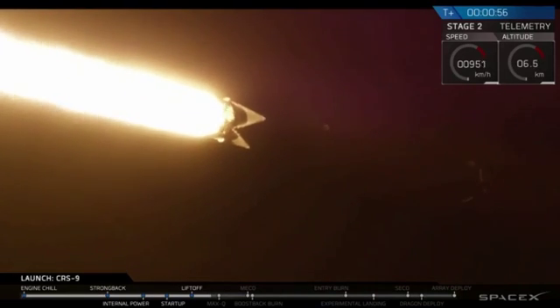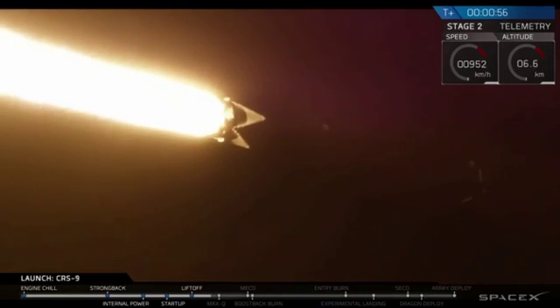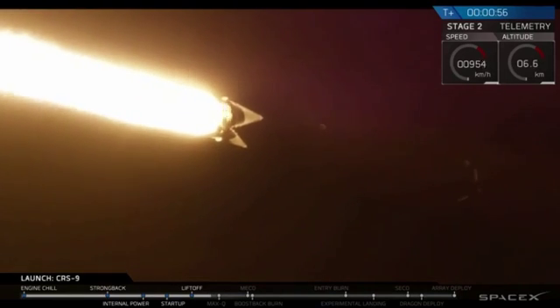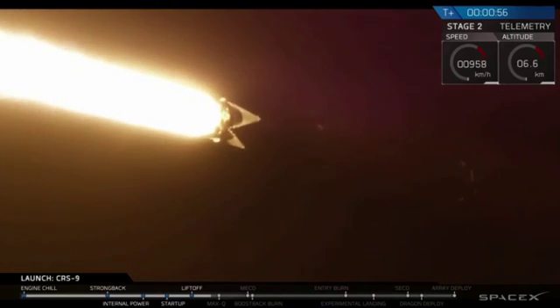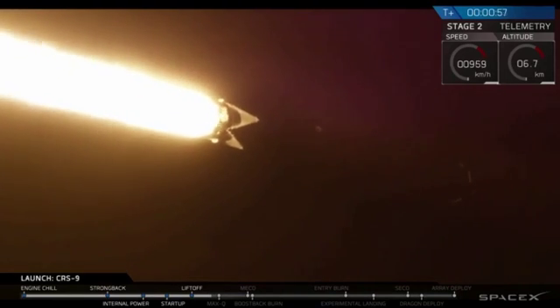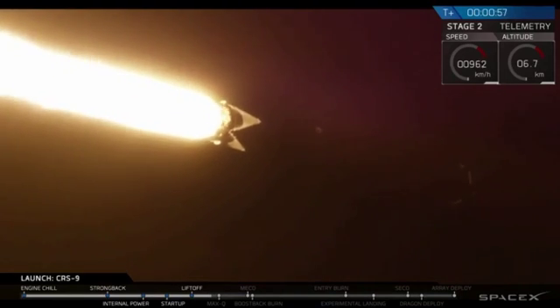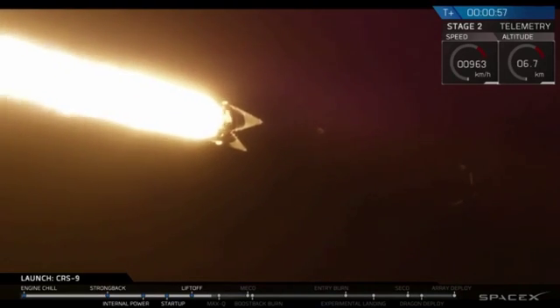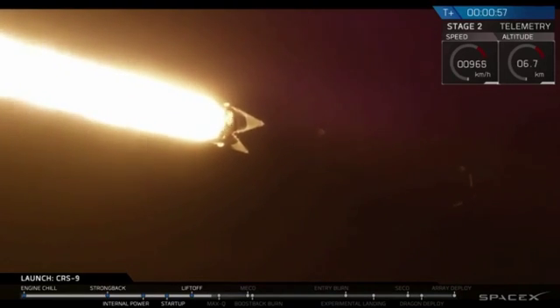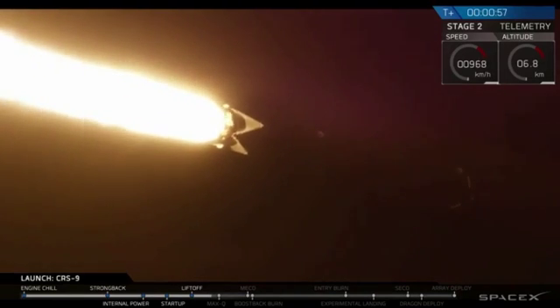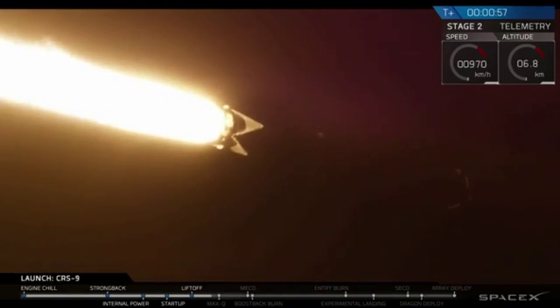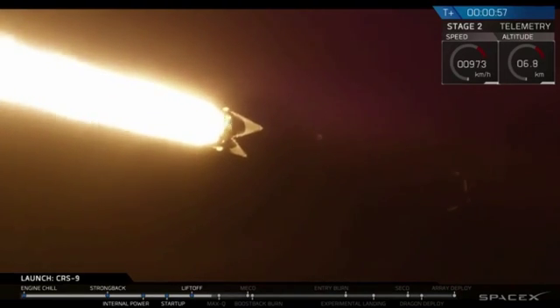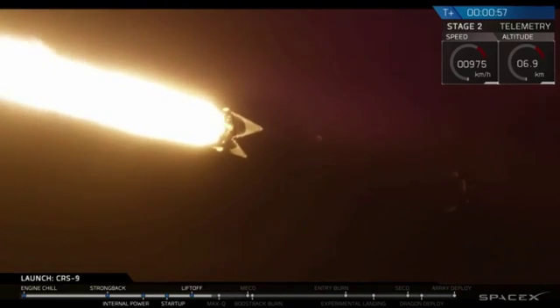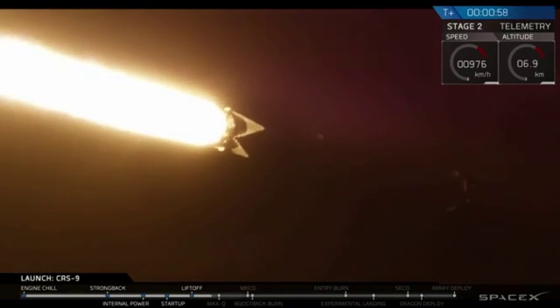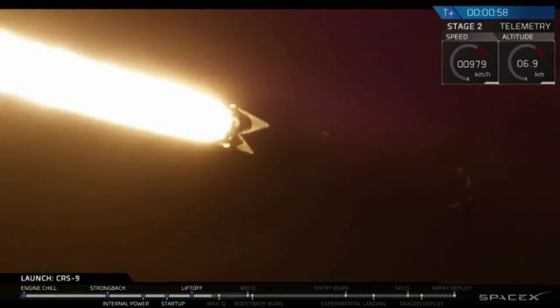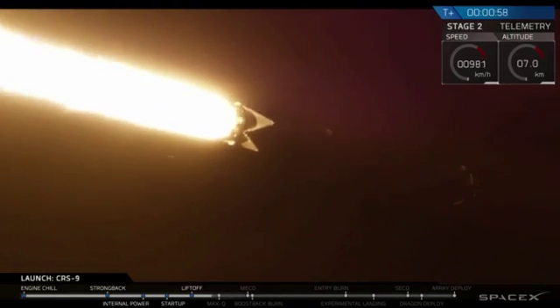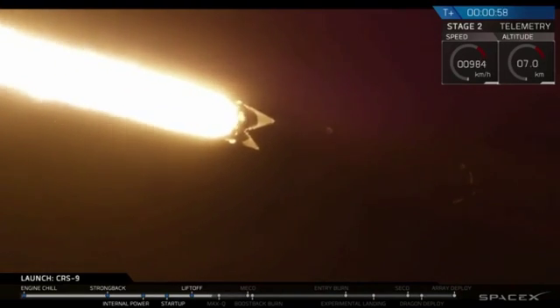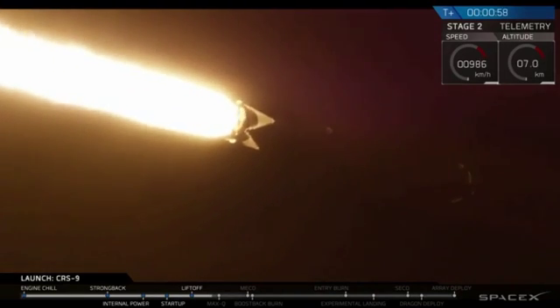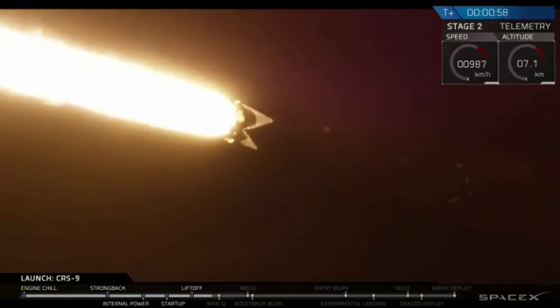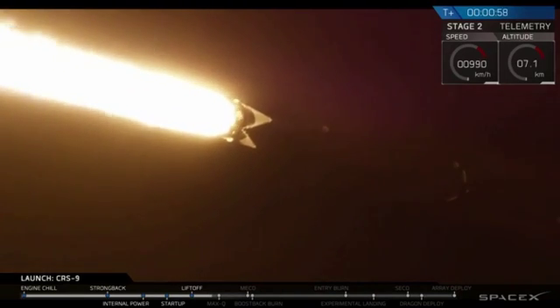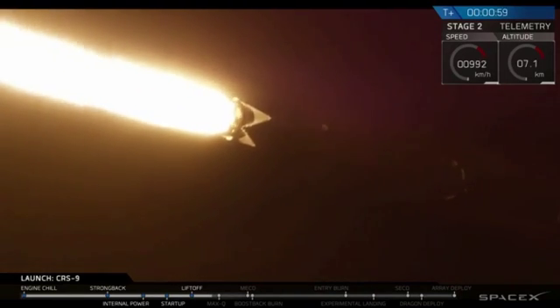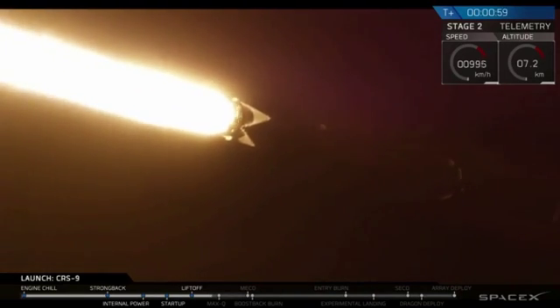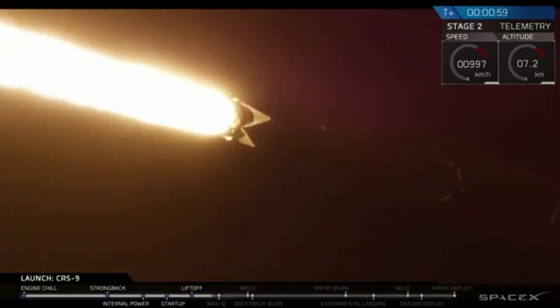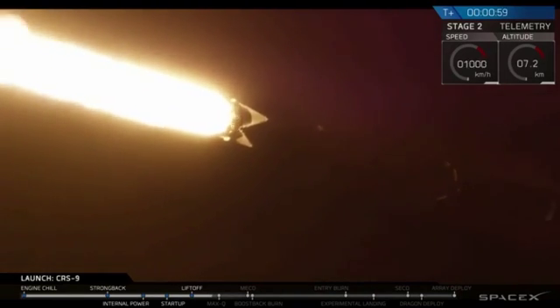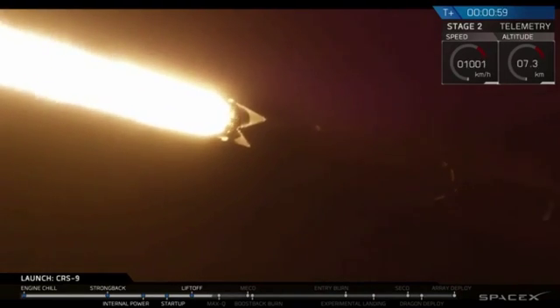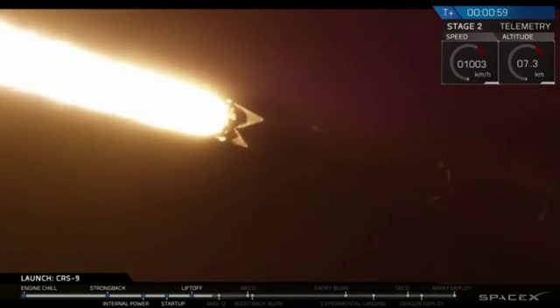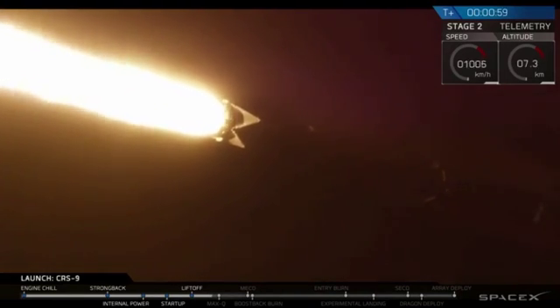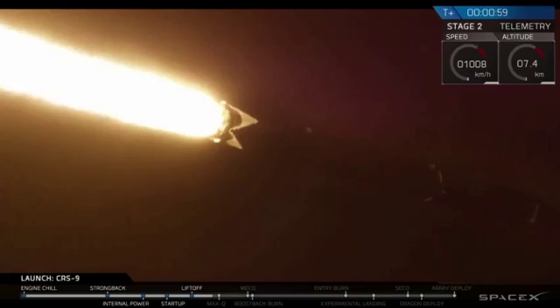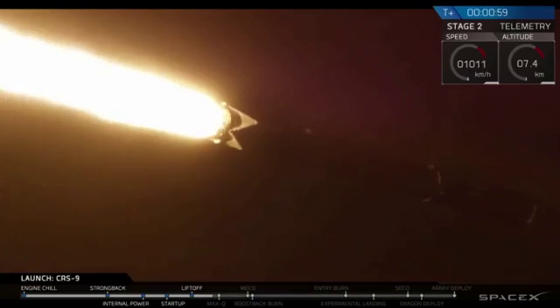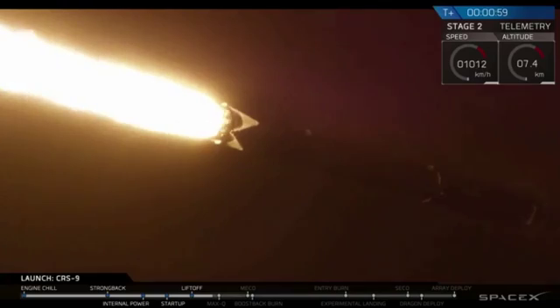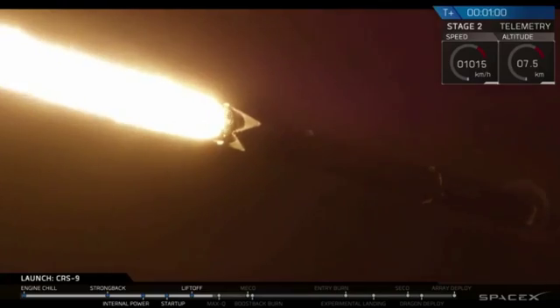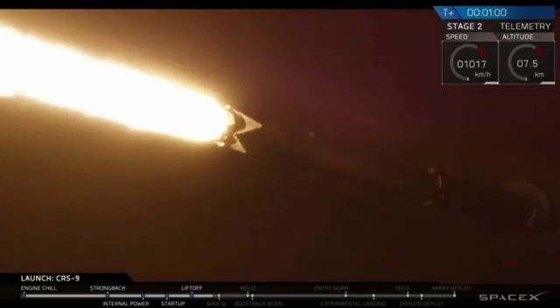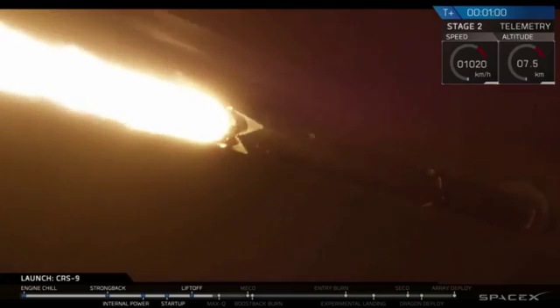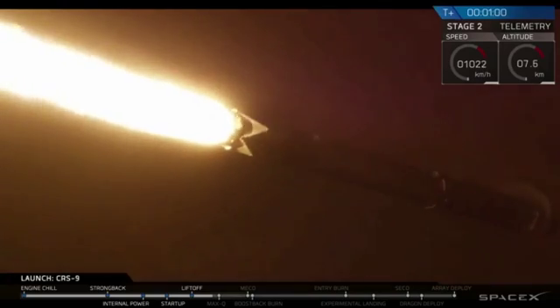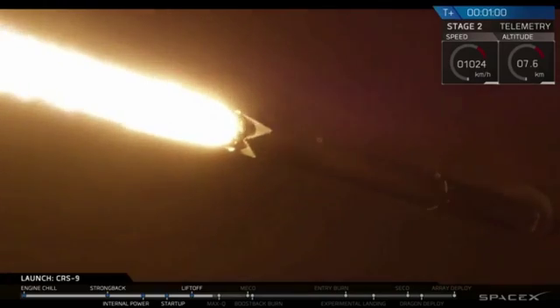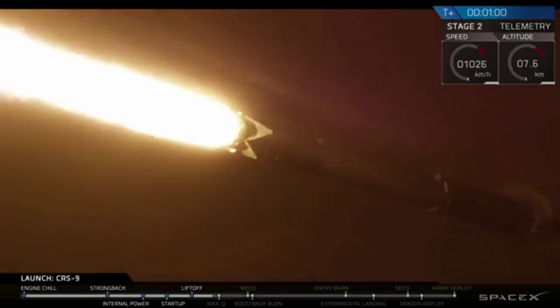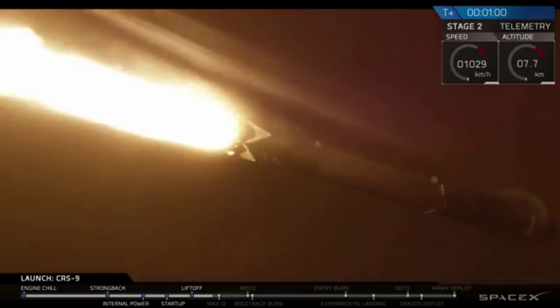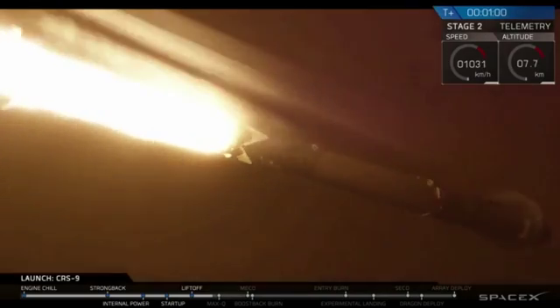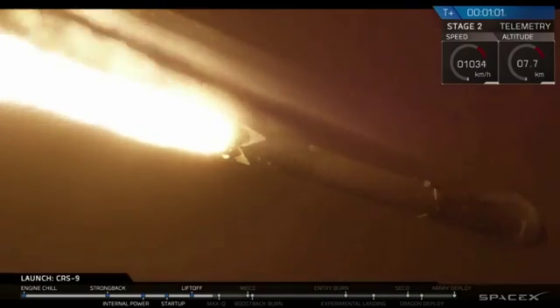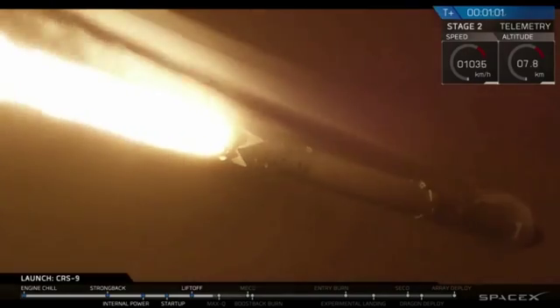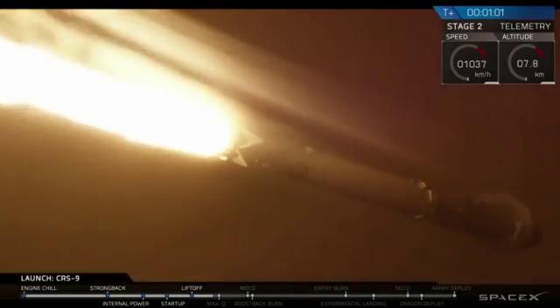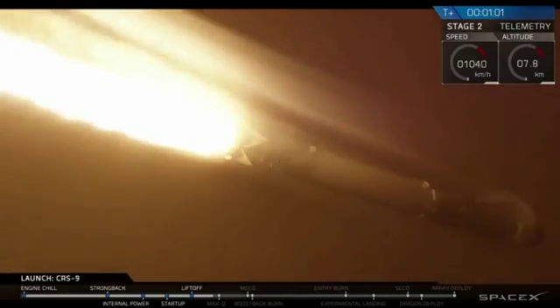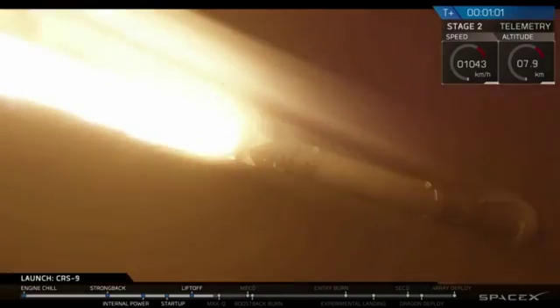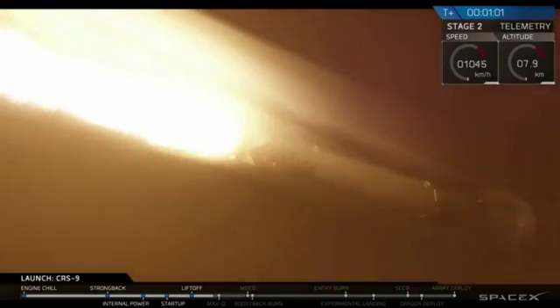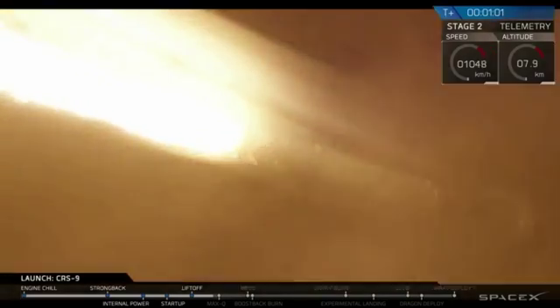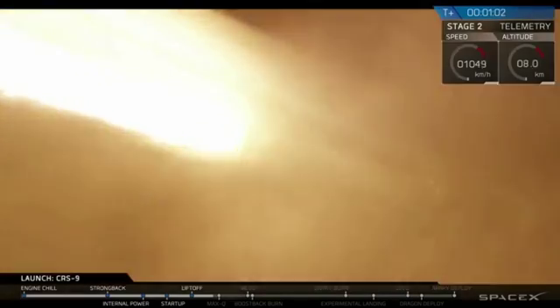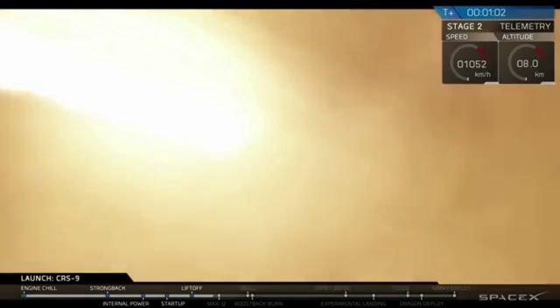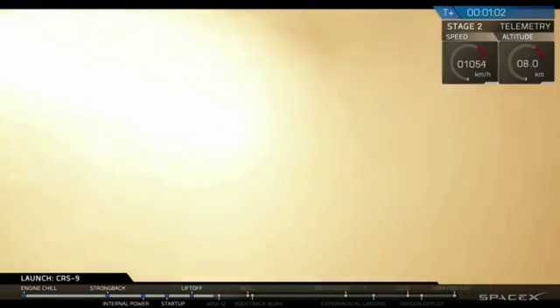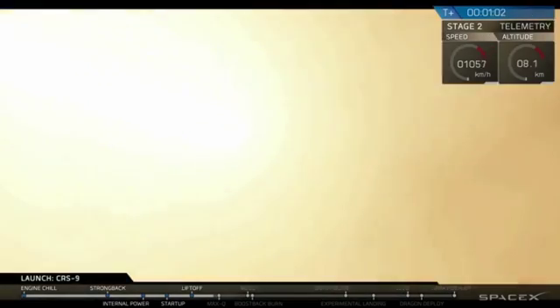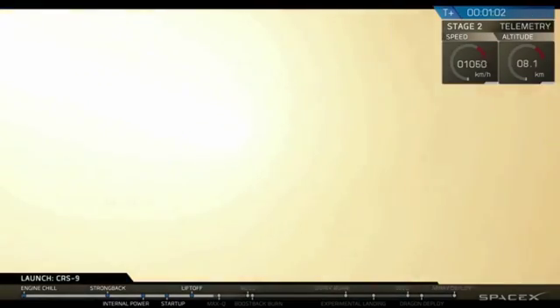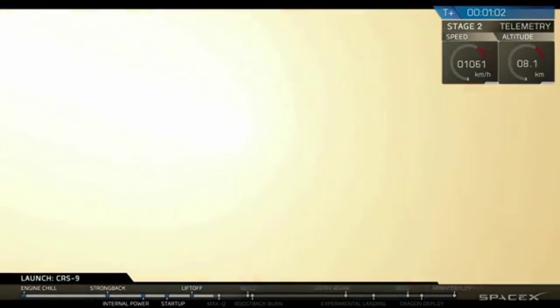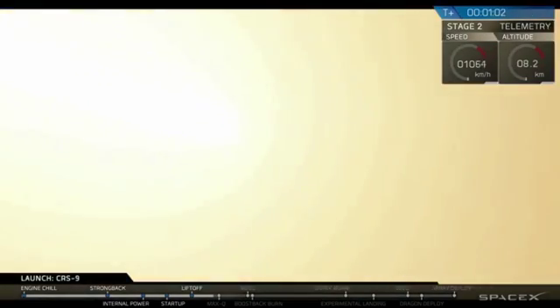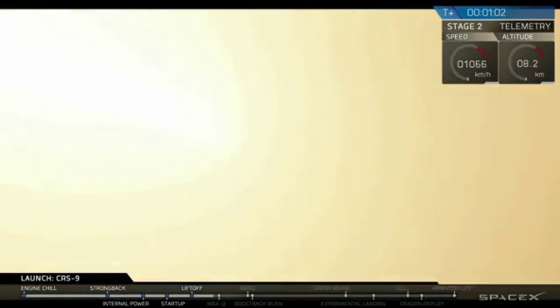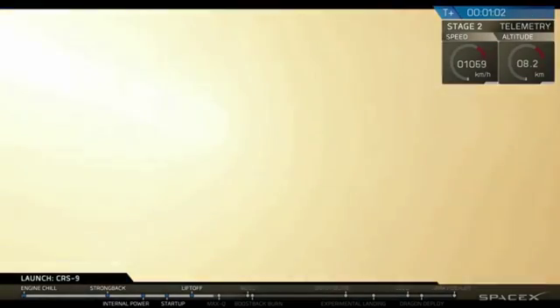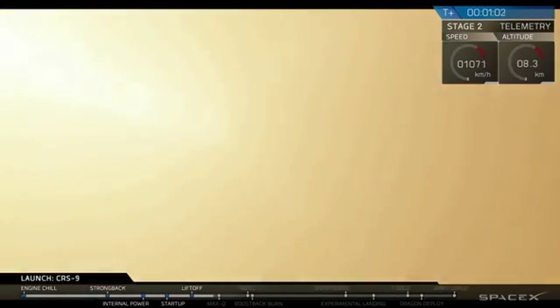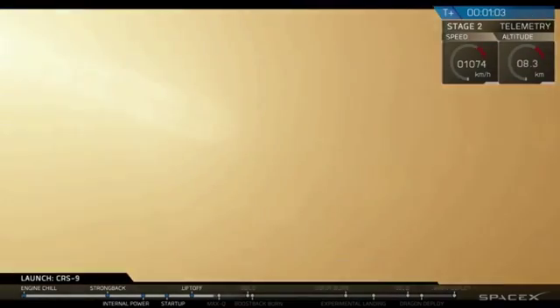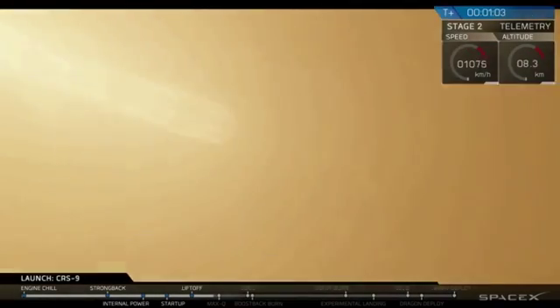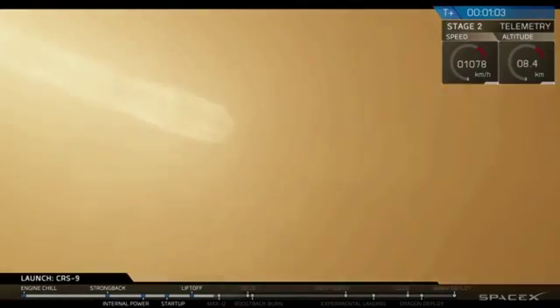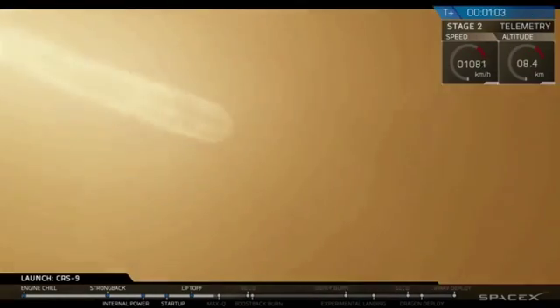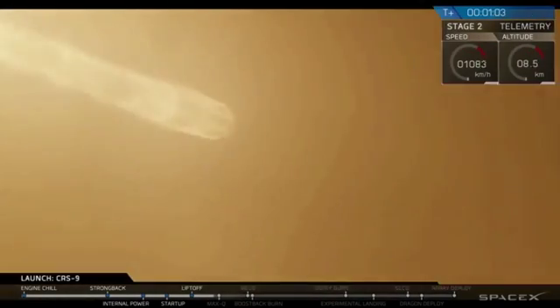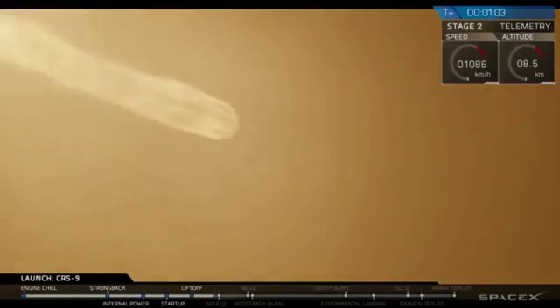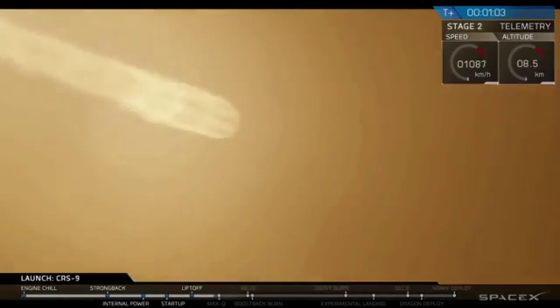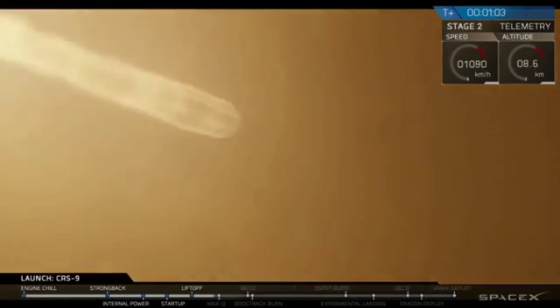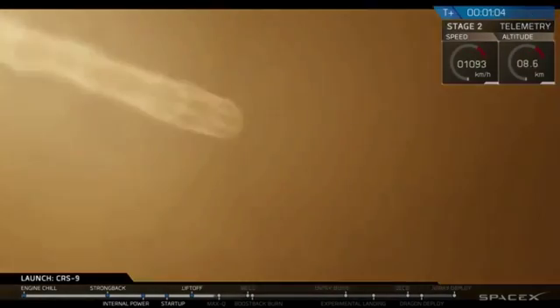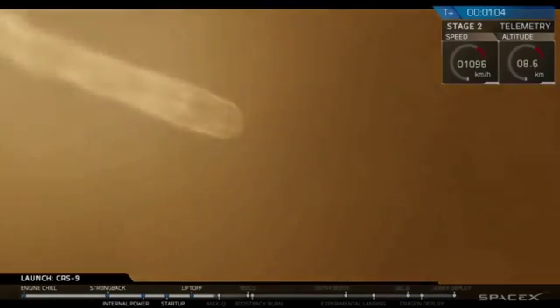And Falcon 9 is on its way to delivering Dragon to the International Space Station for its 9th commercial resupply service mission.